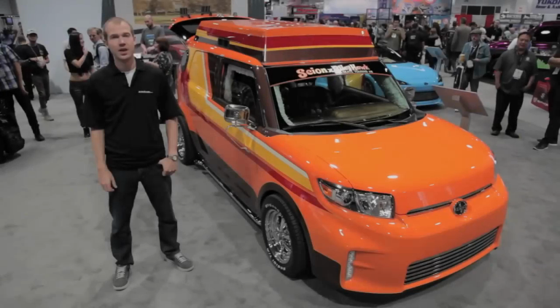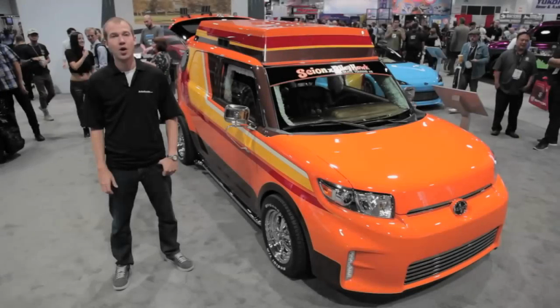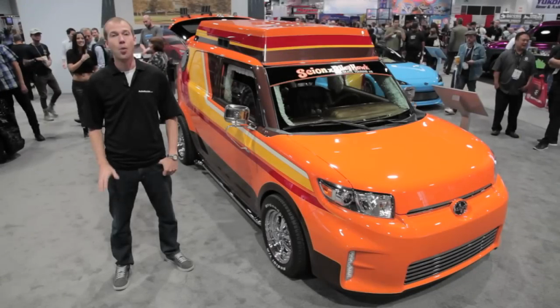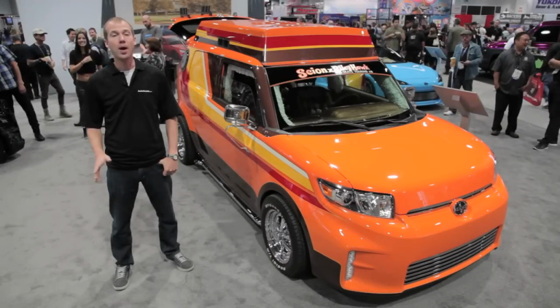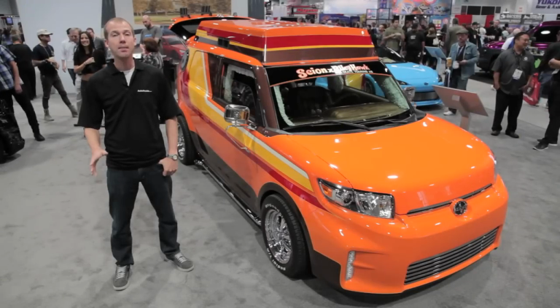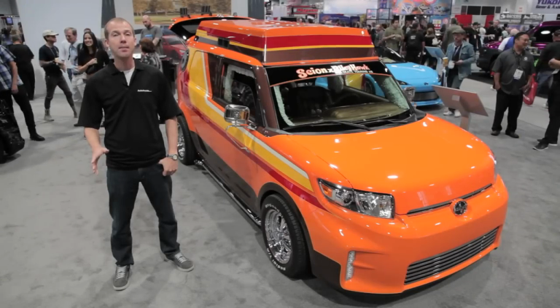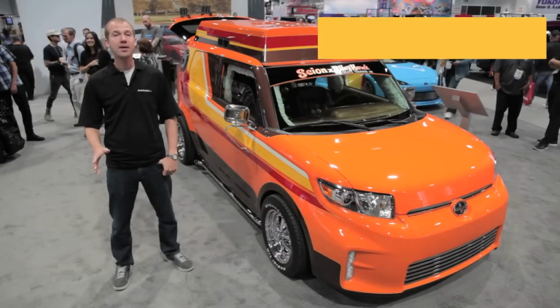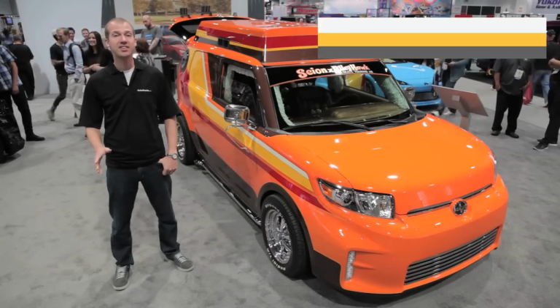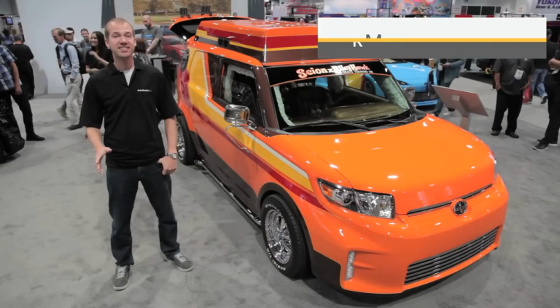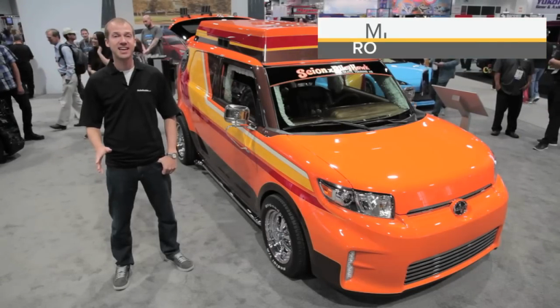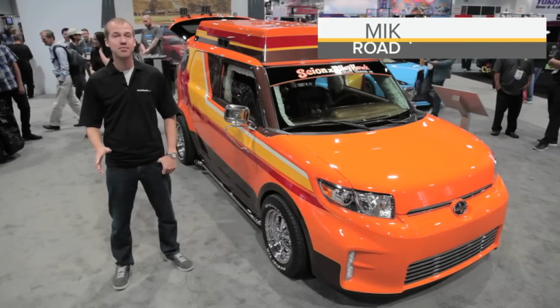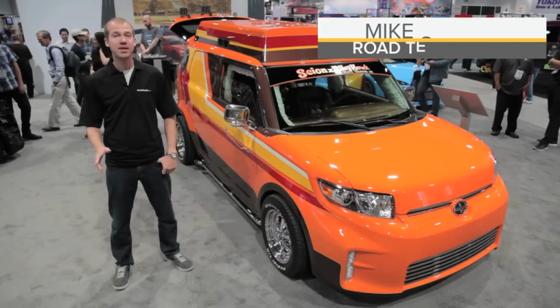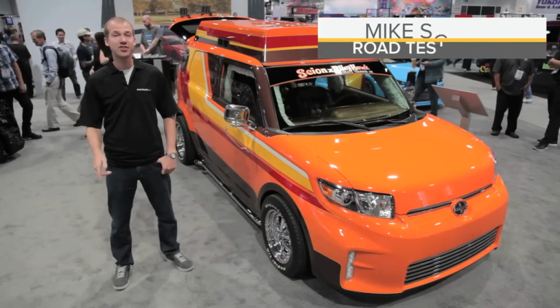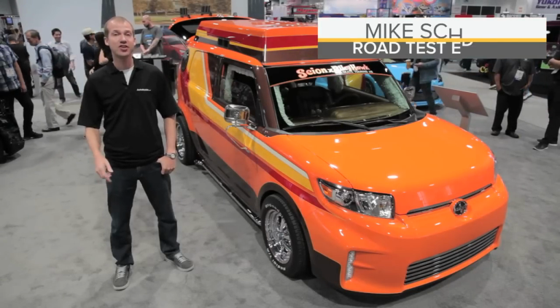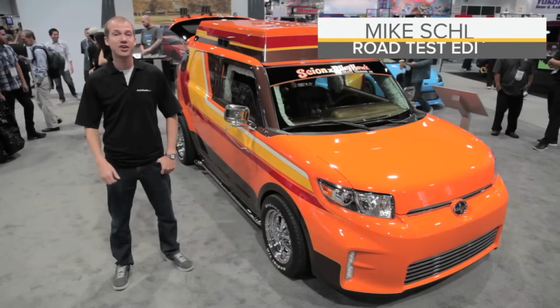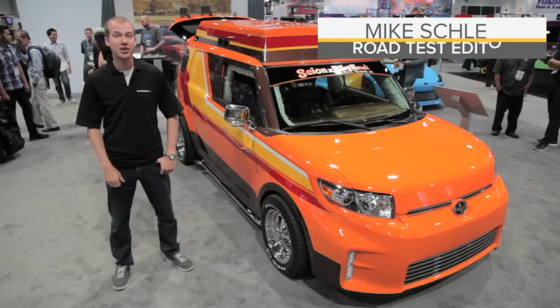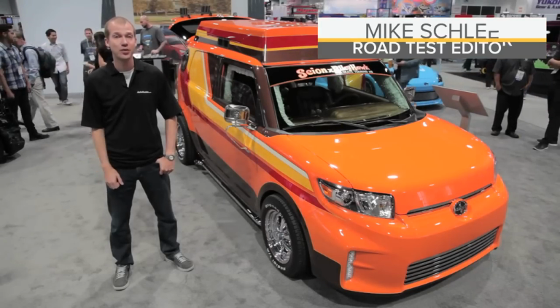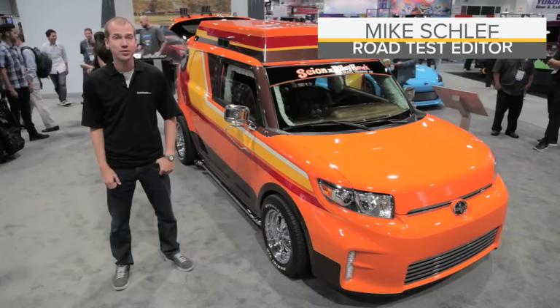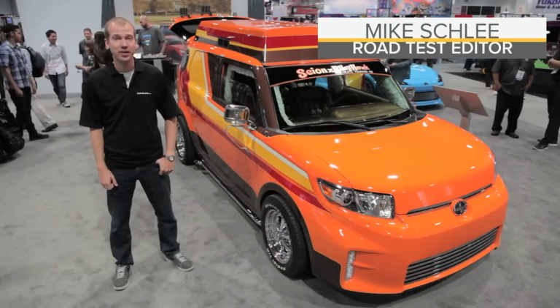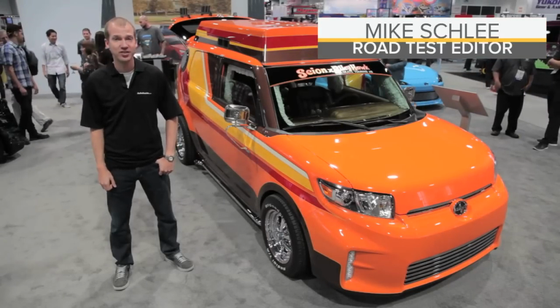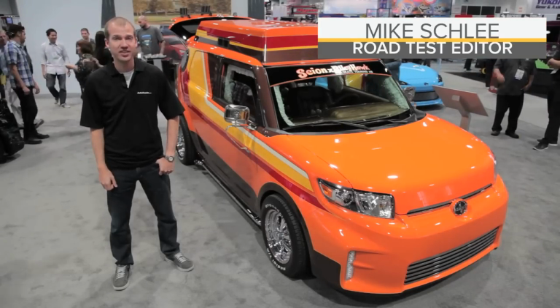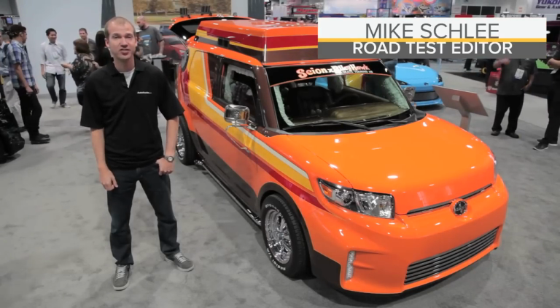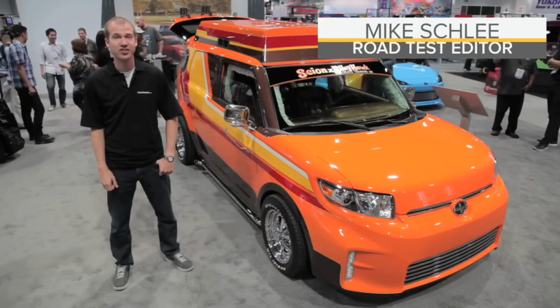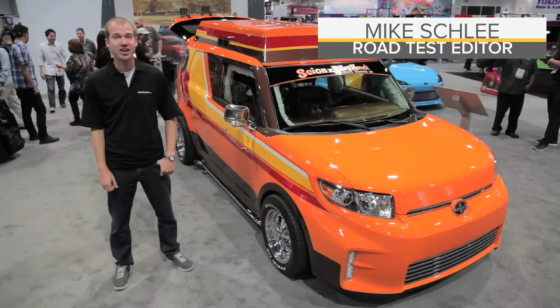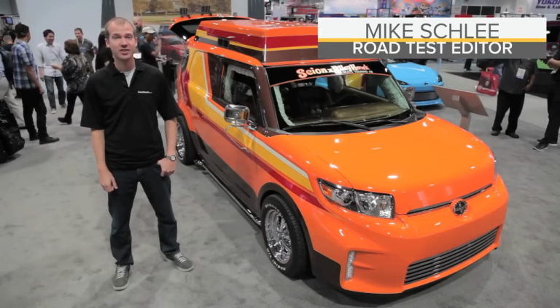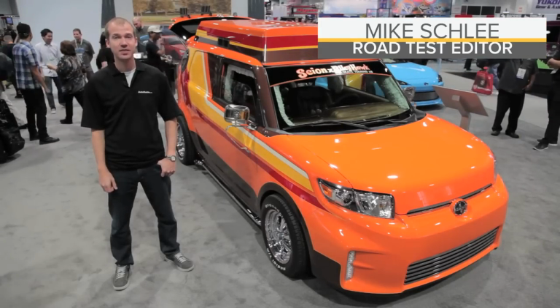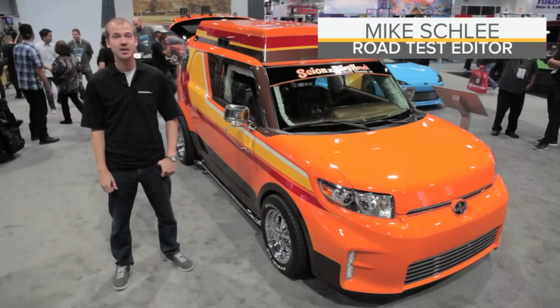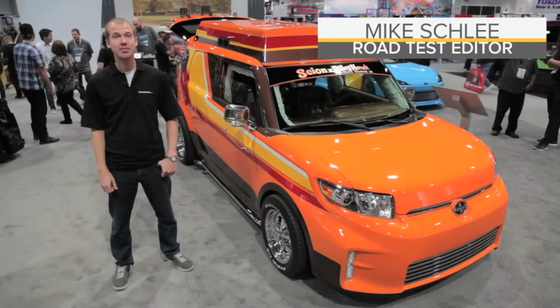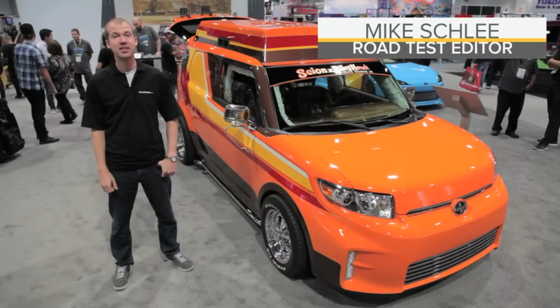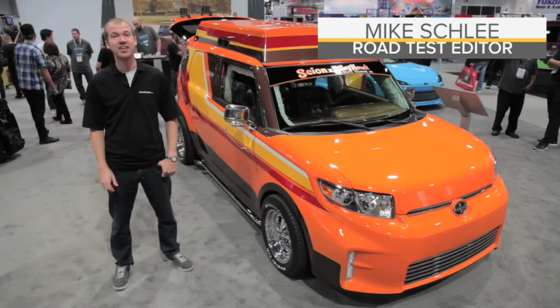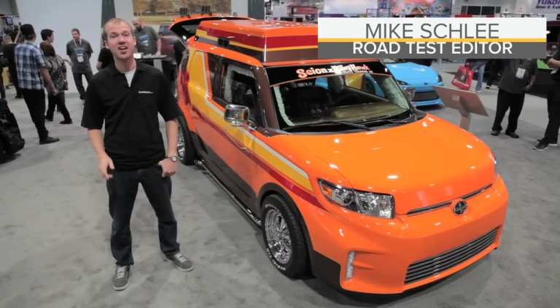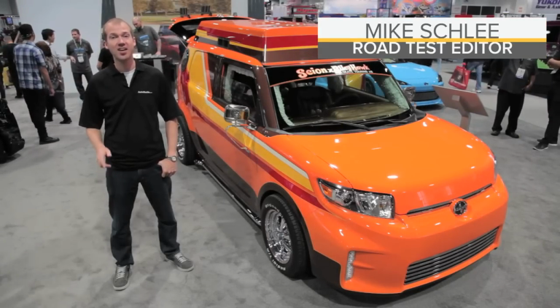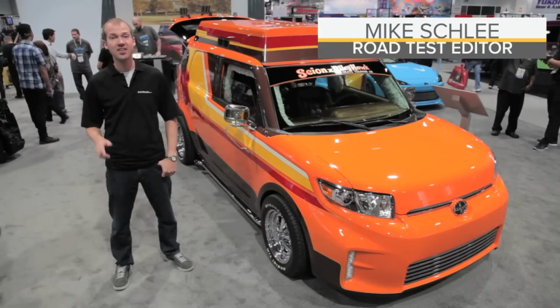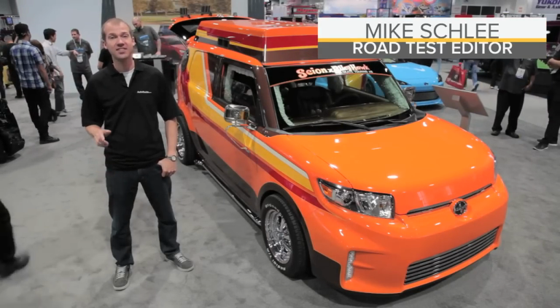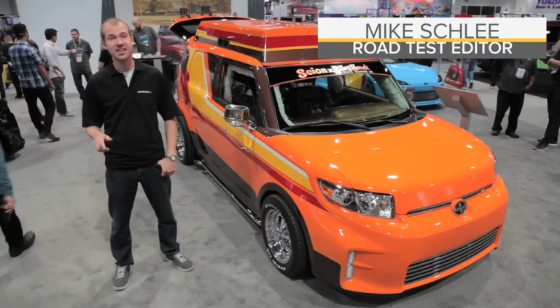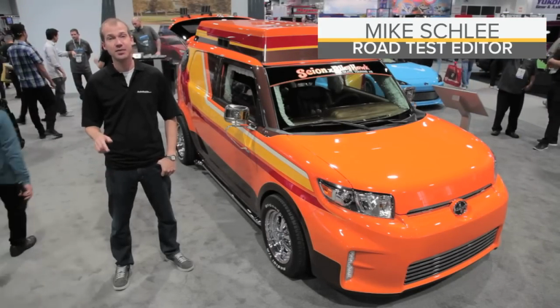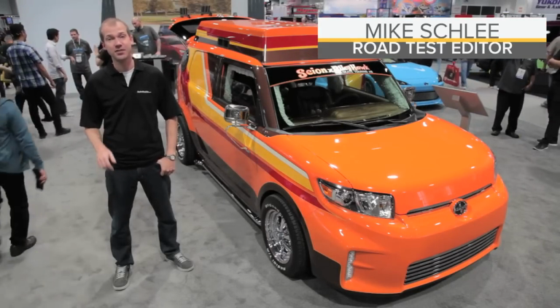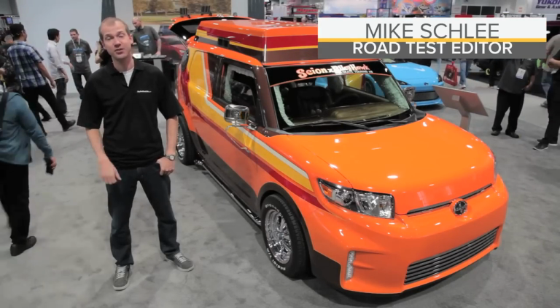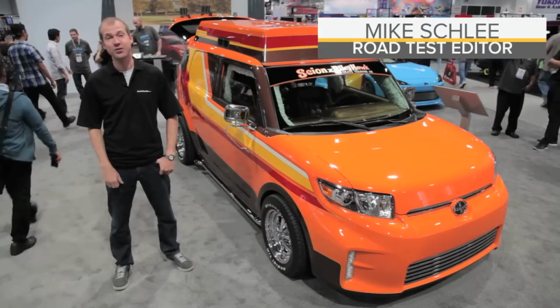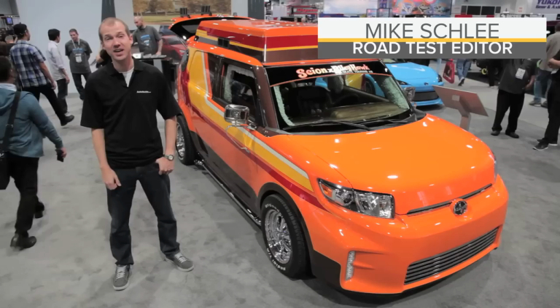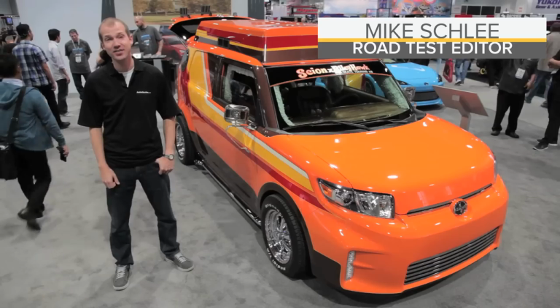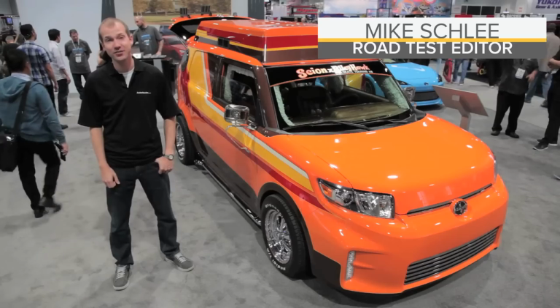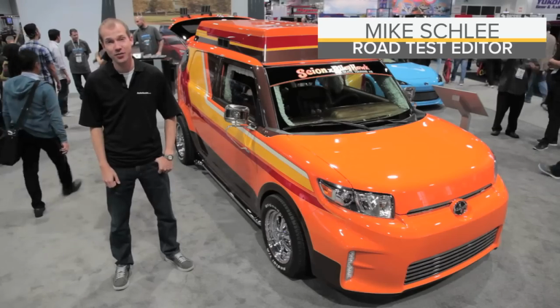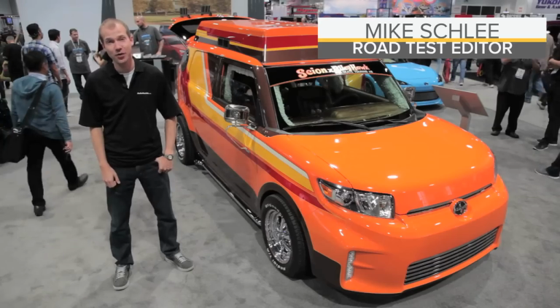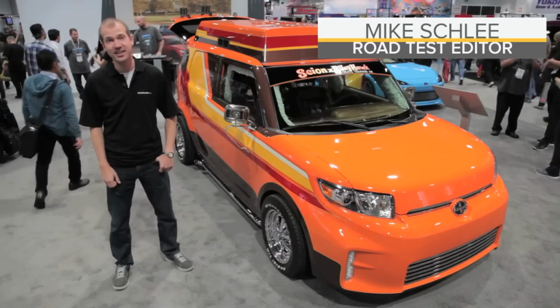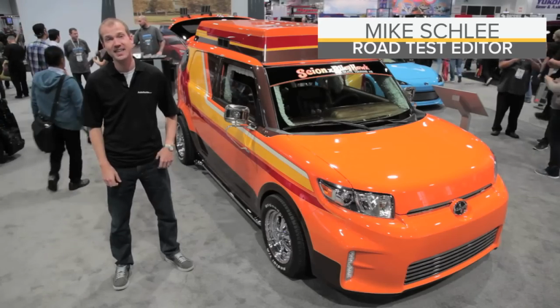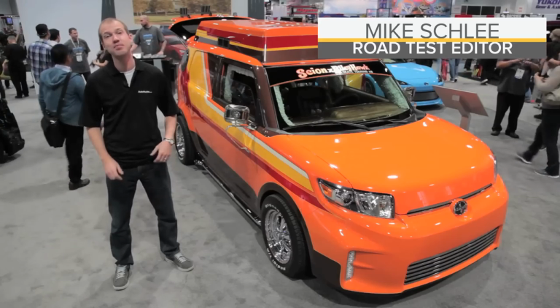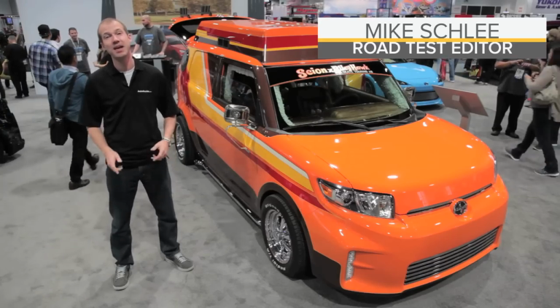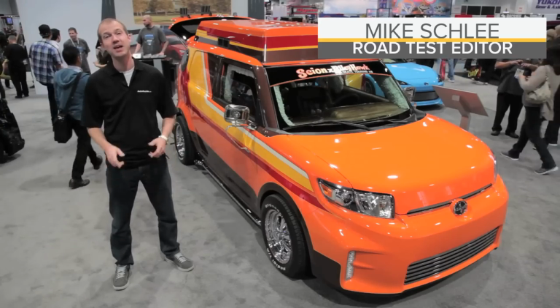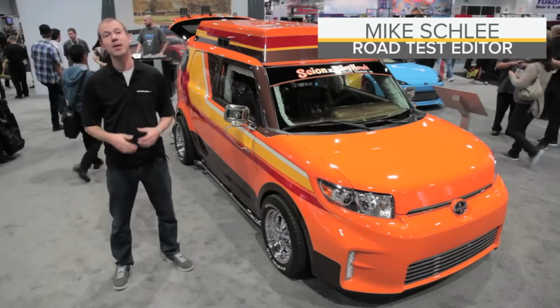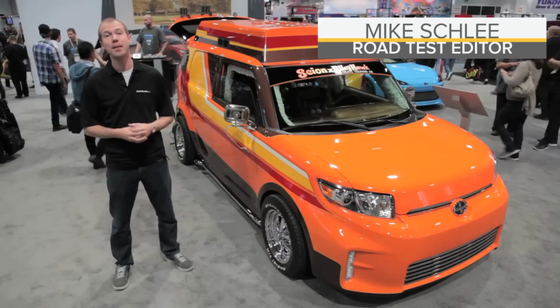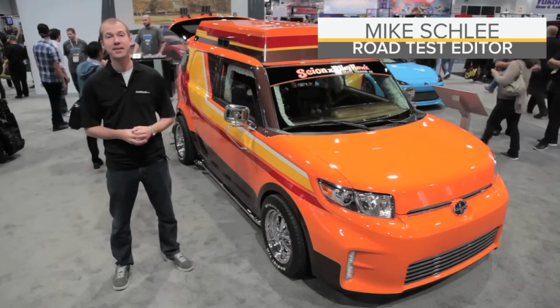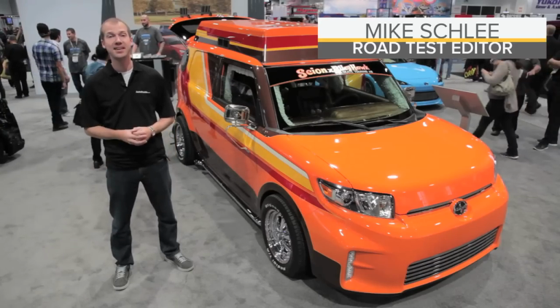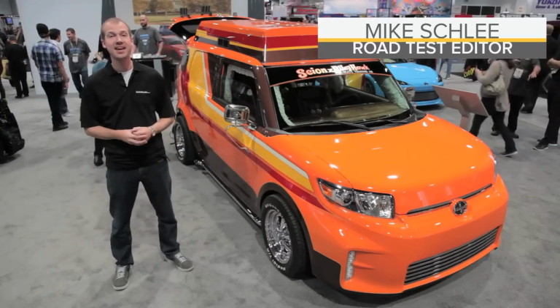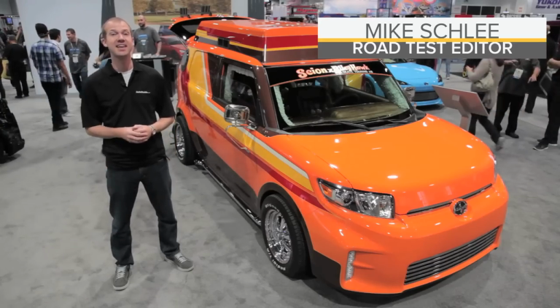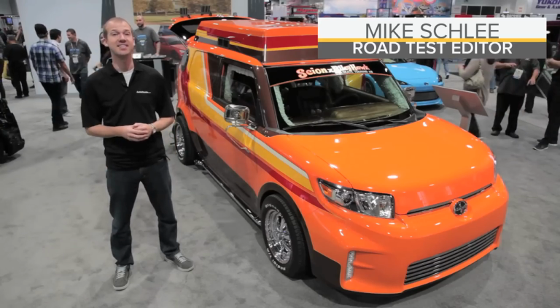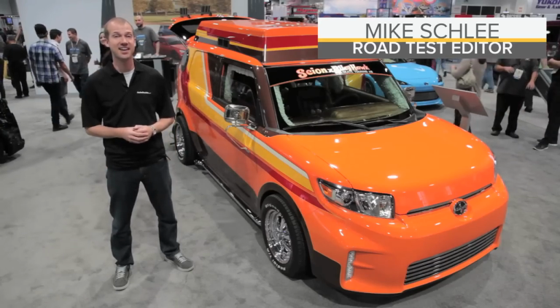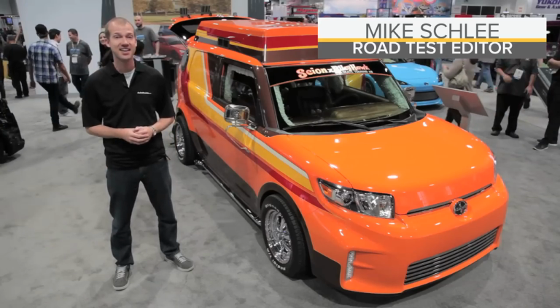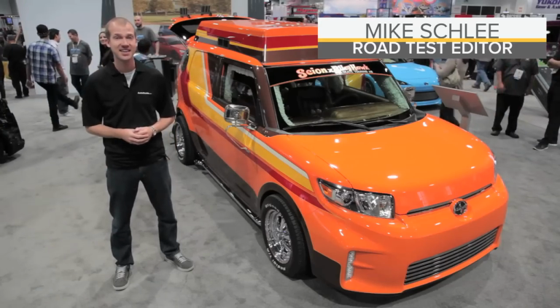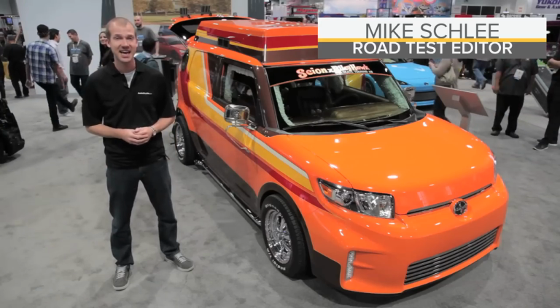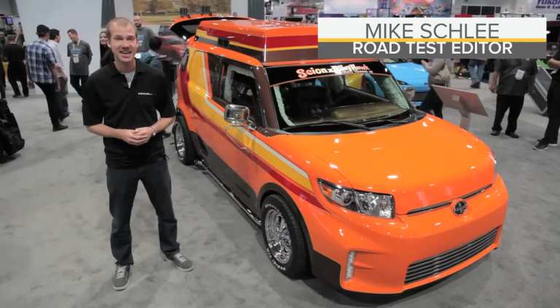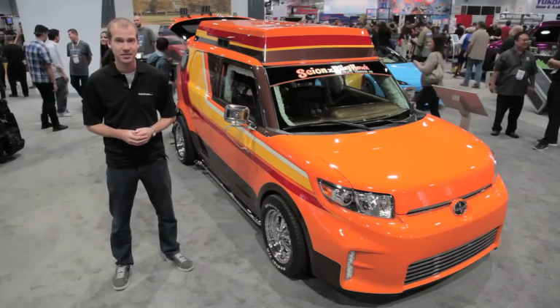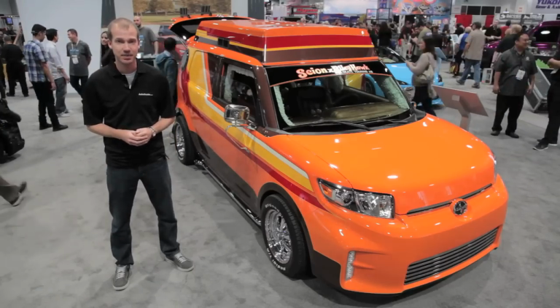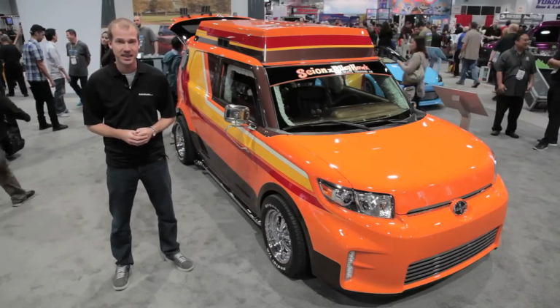What I'm about to say may shock you as much as it shocks me, but the car of SEMA for 2014 may well be a Scion XB.